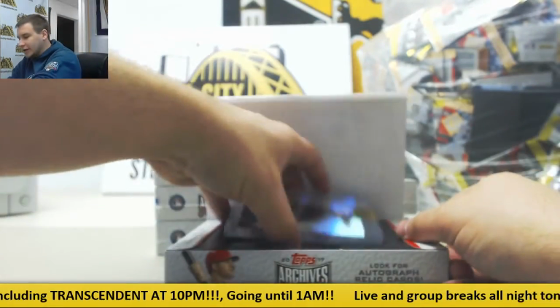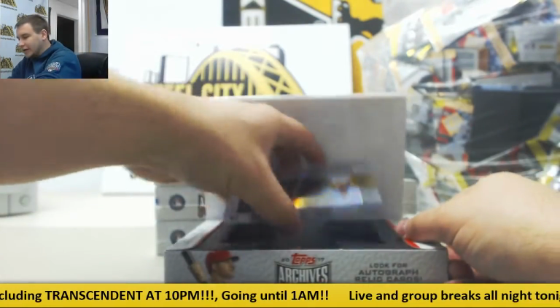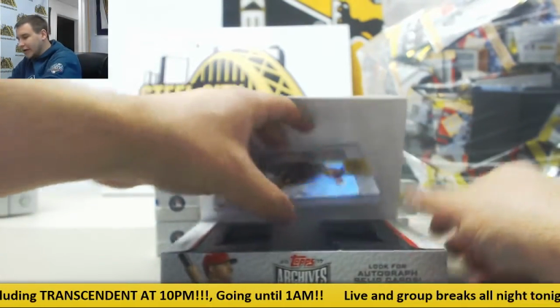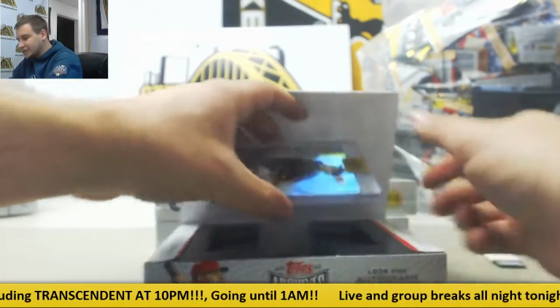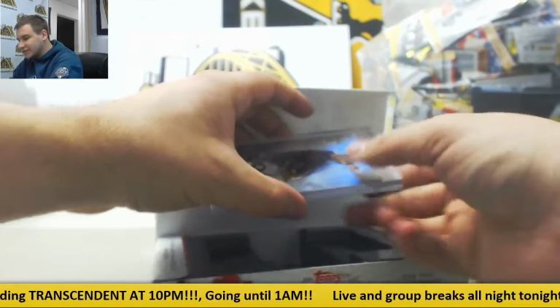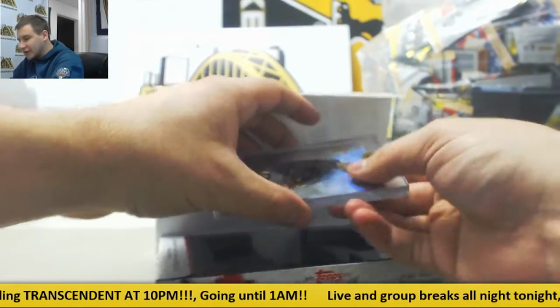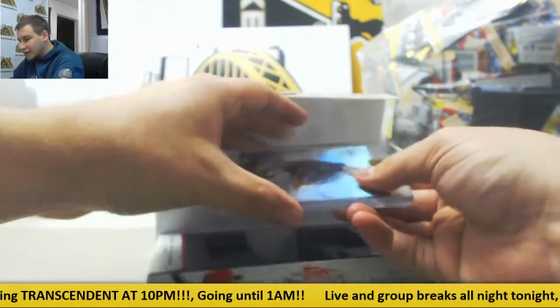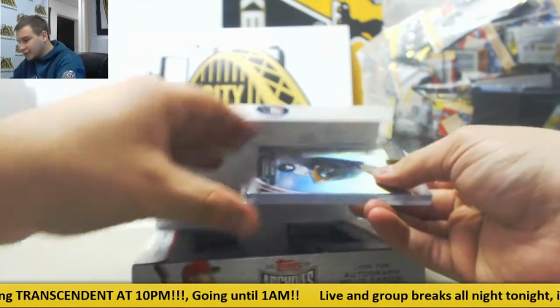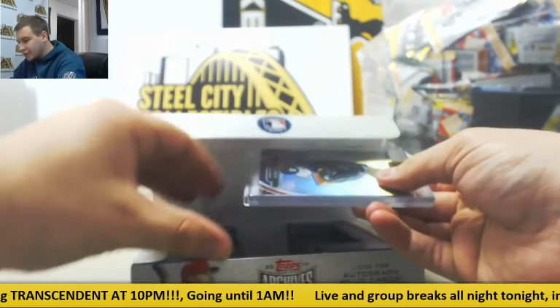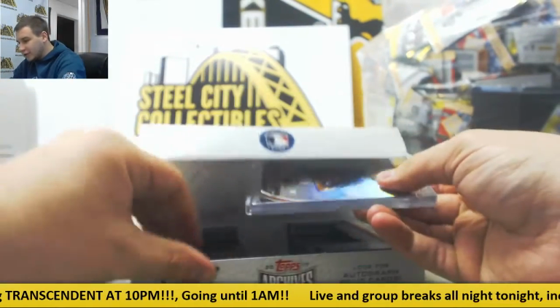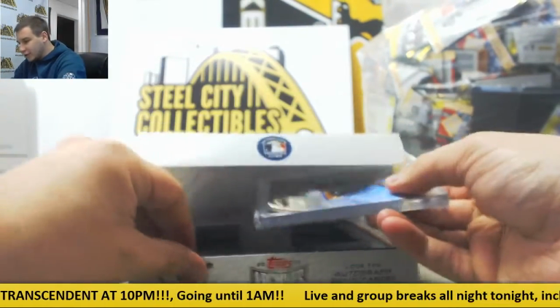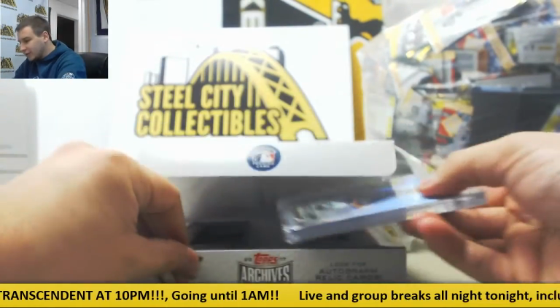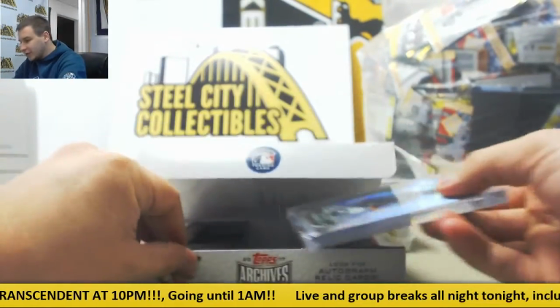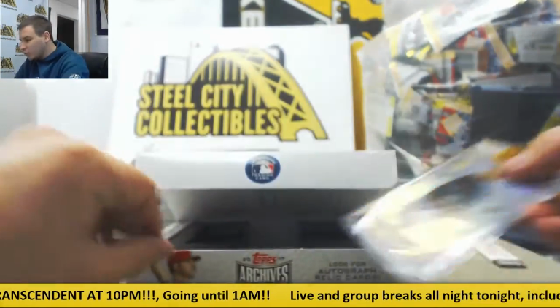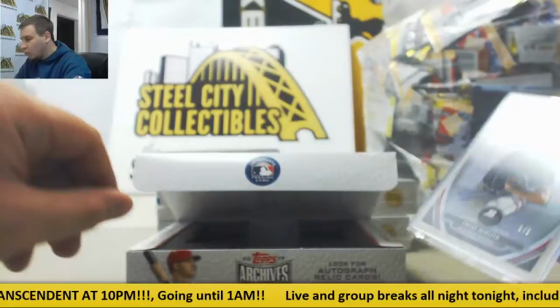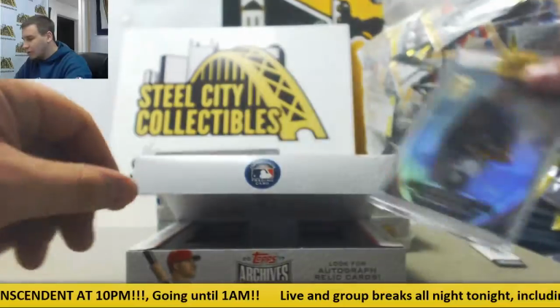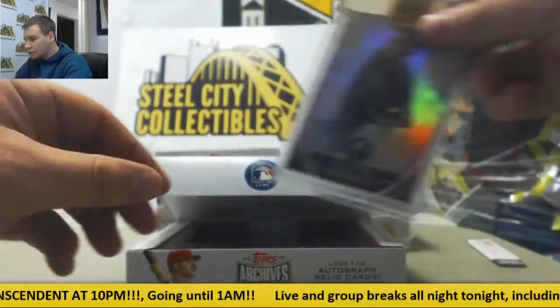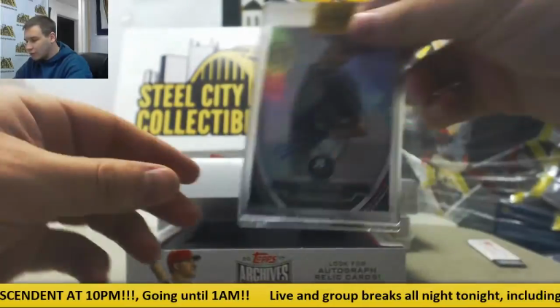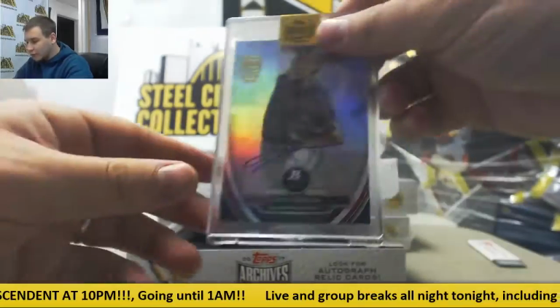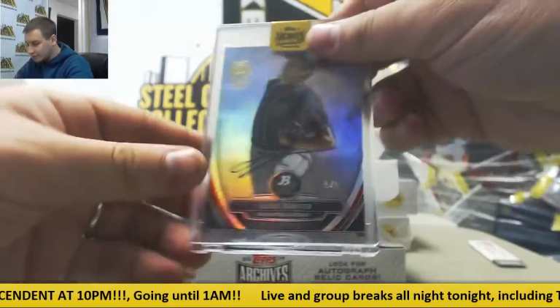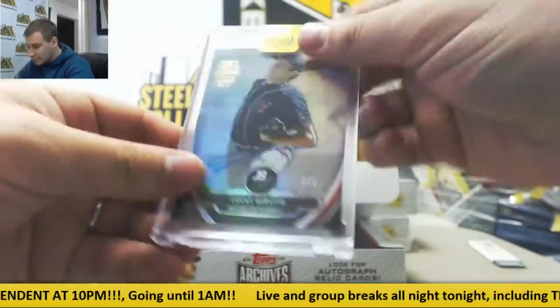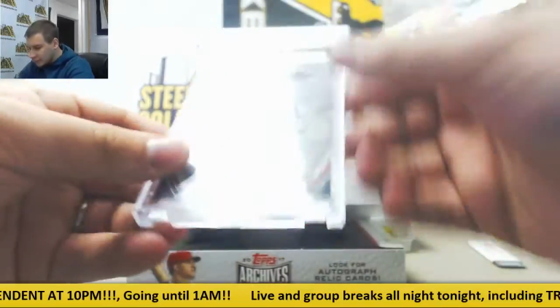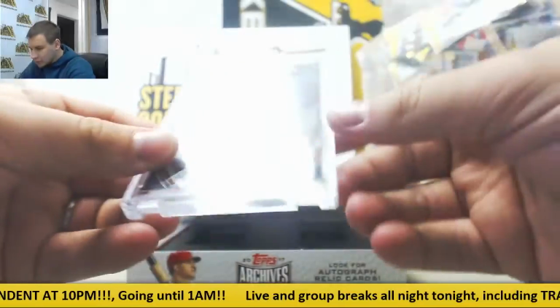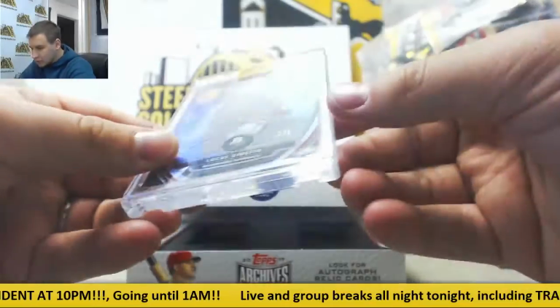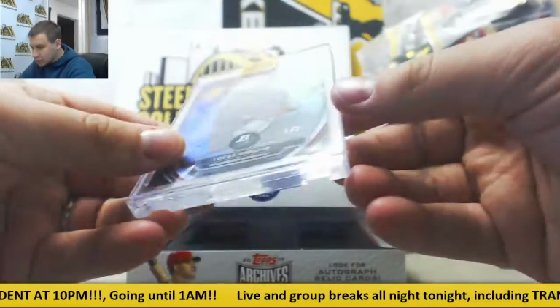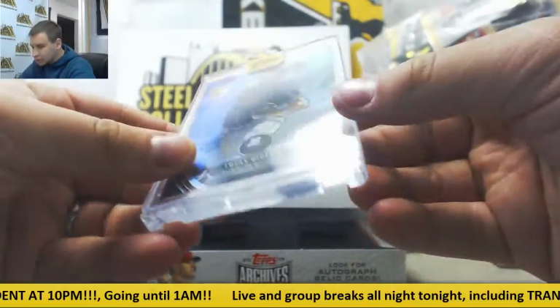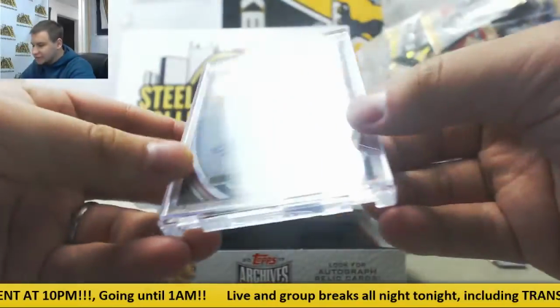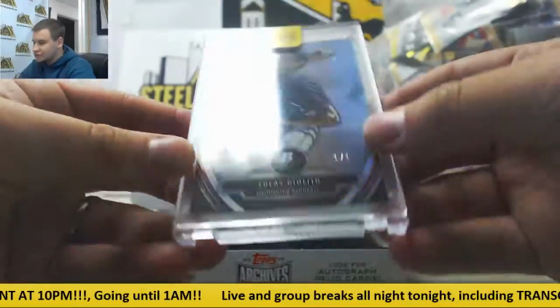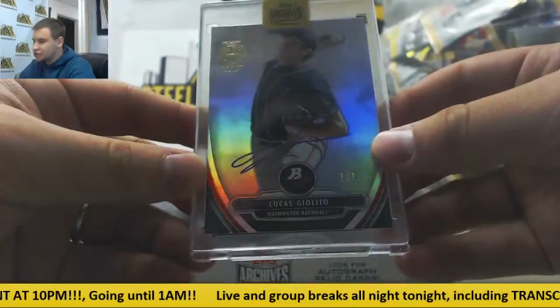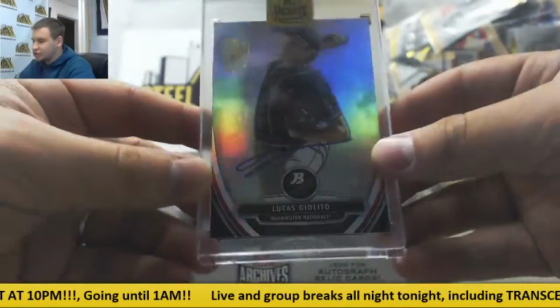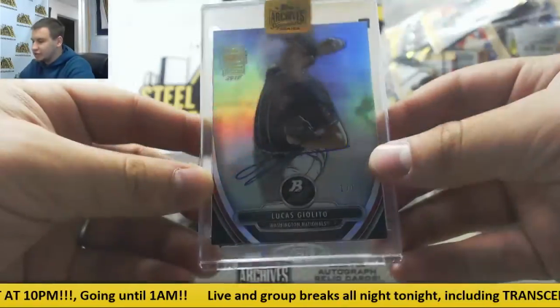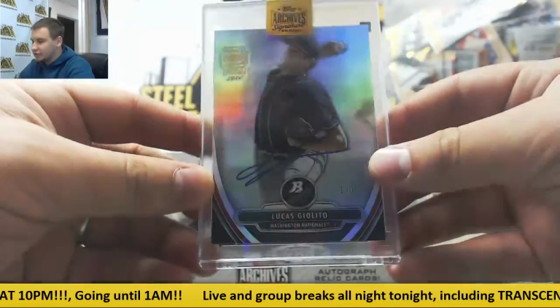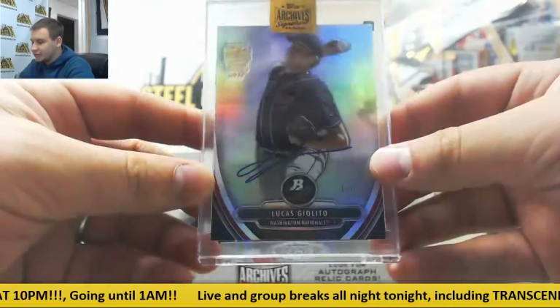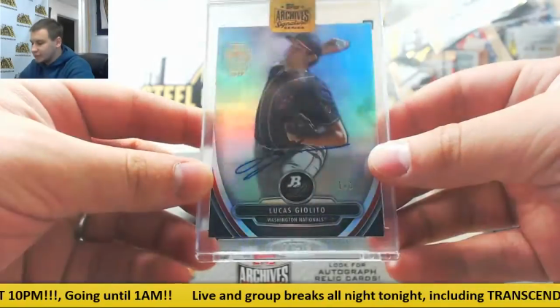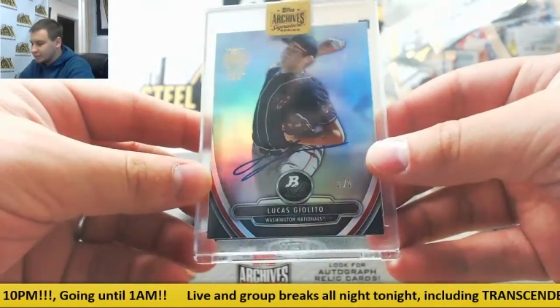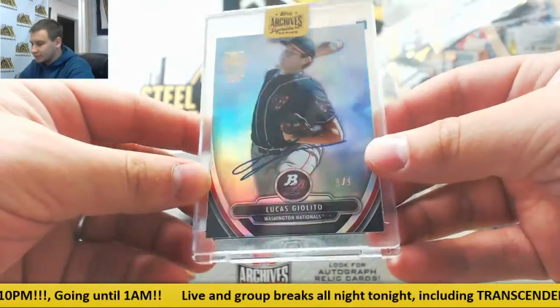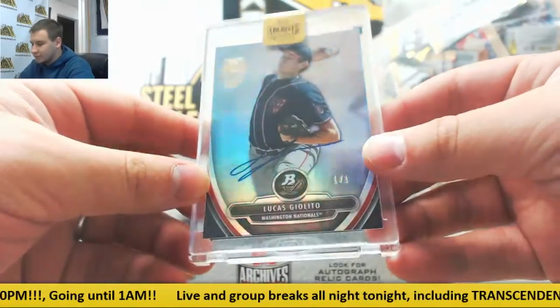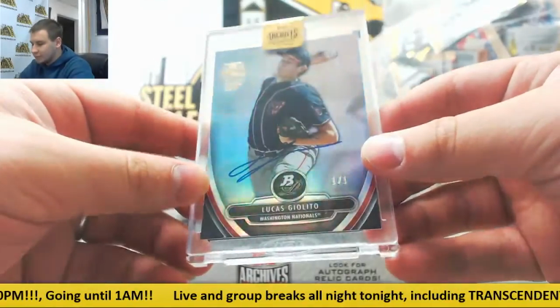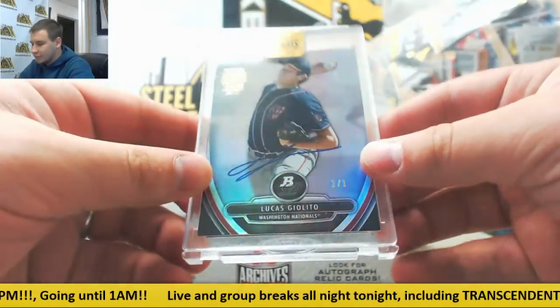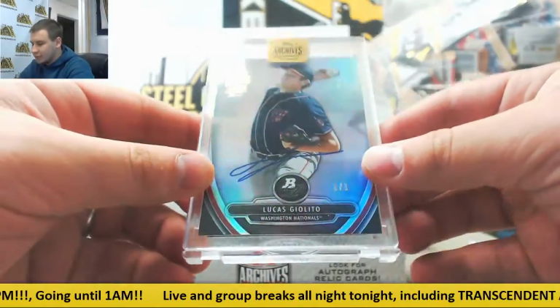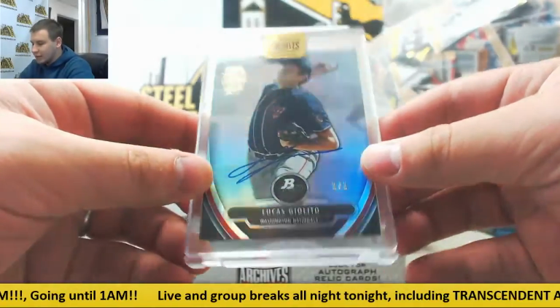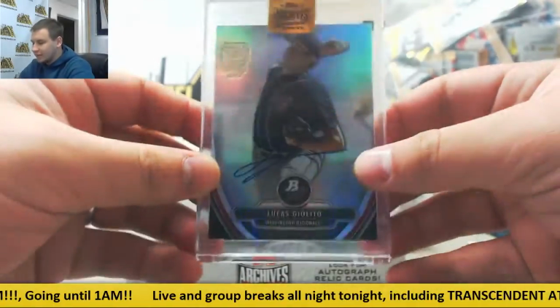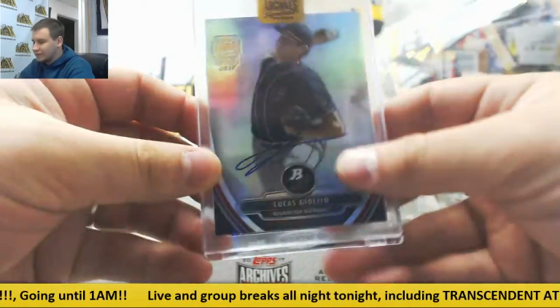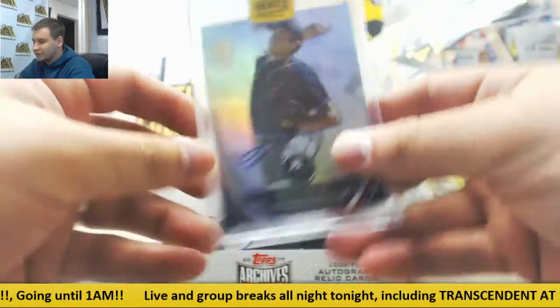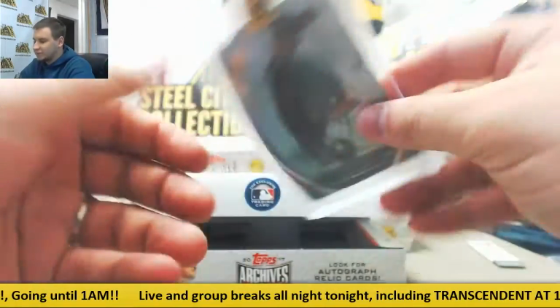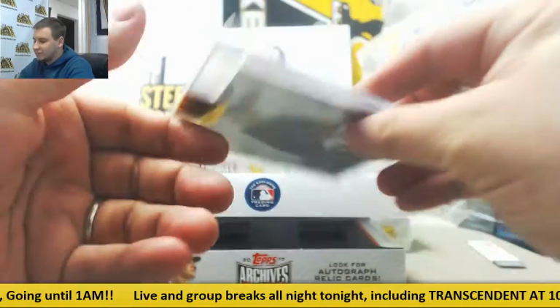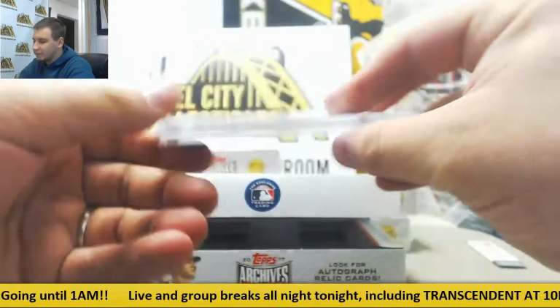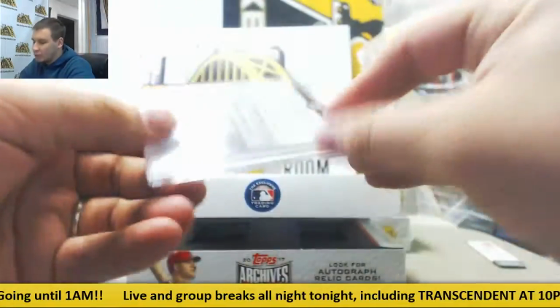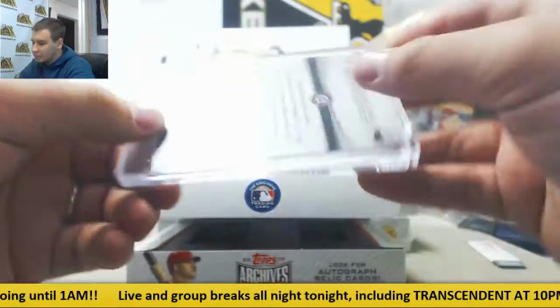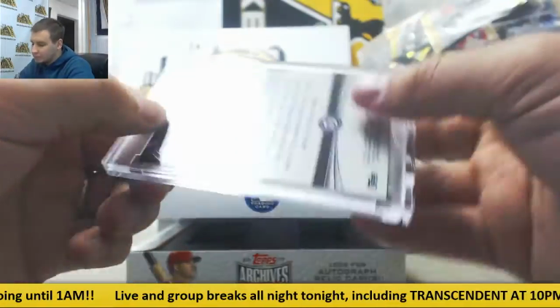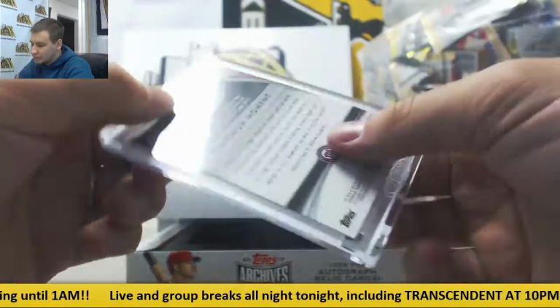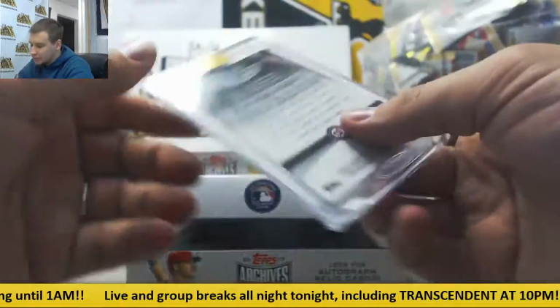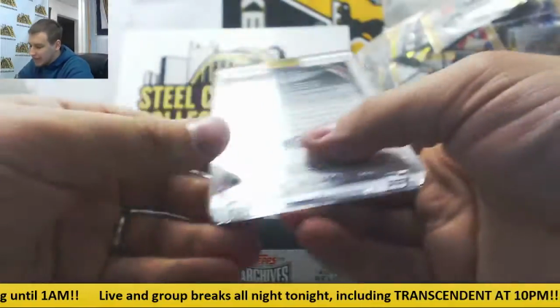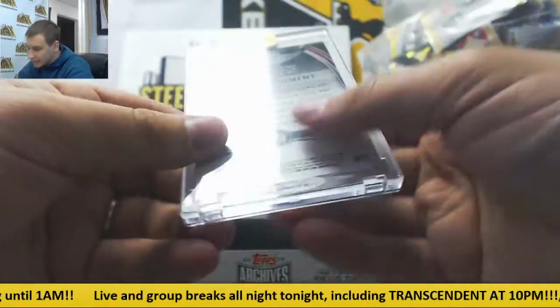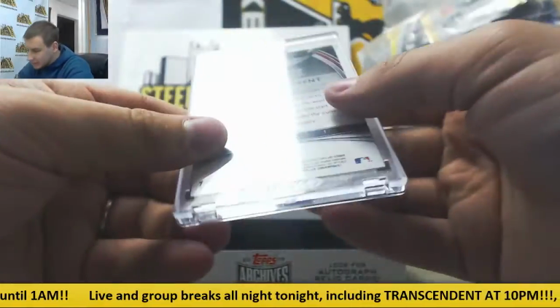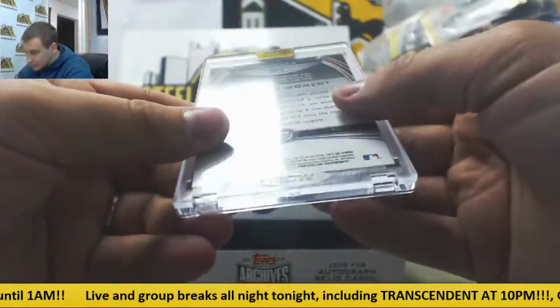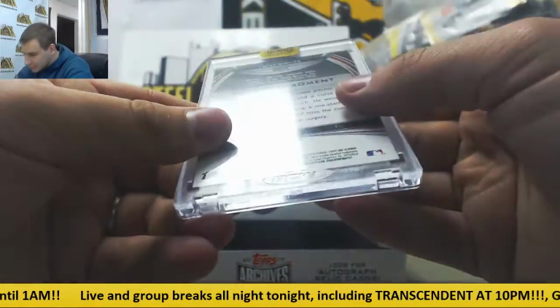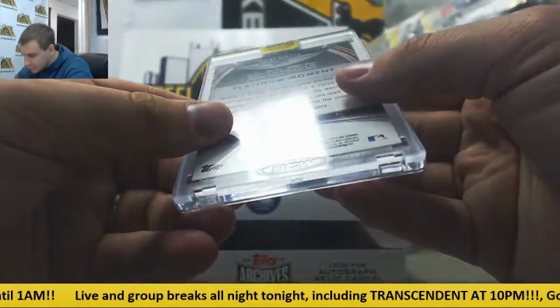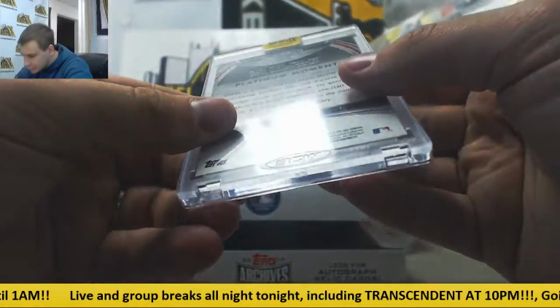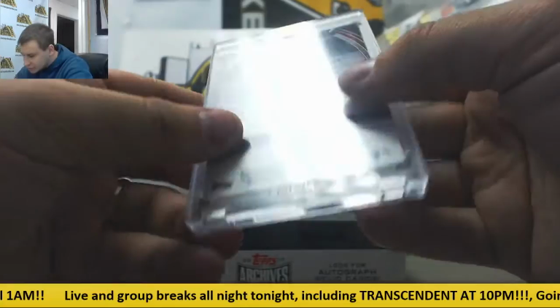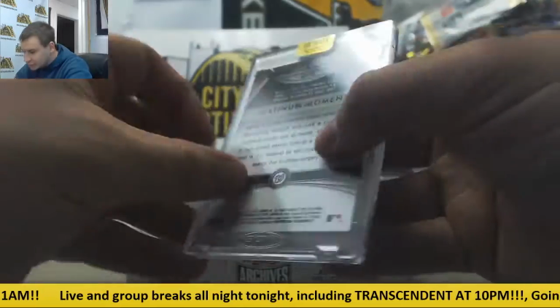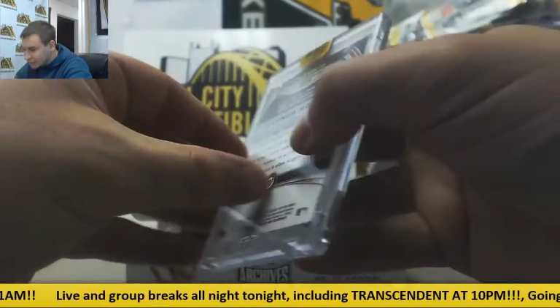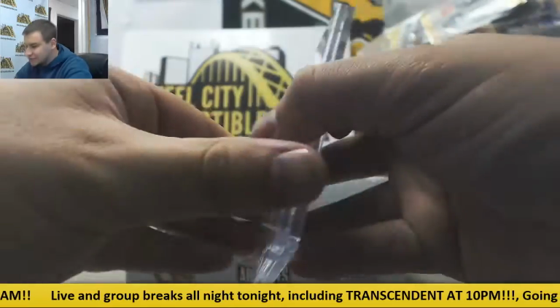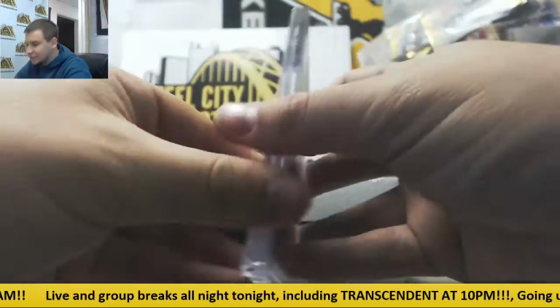Next auto here — we've got a 101 Lucas Giolito, and that is from Bowman Platinum 2013.